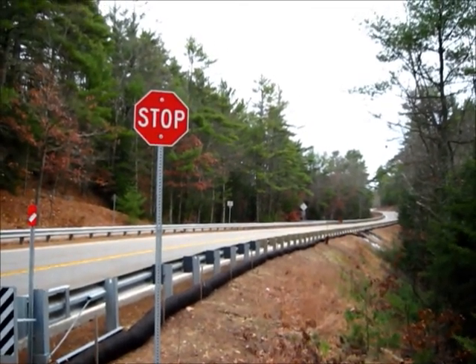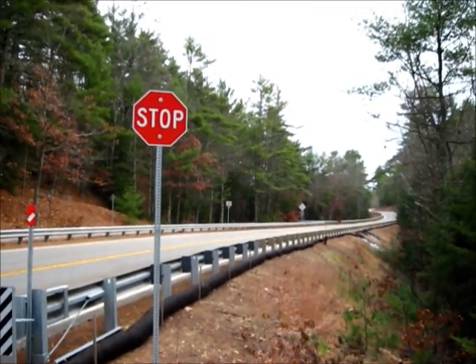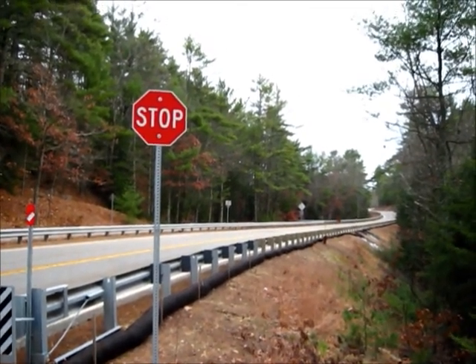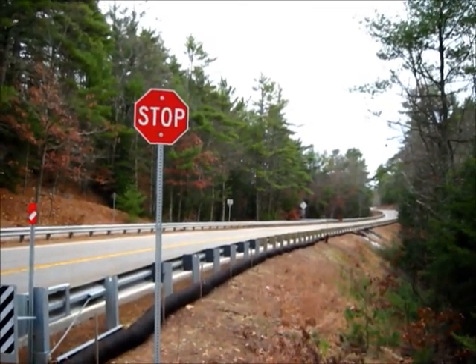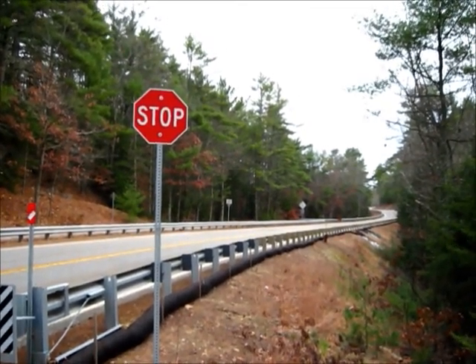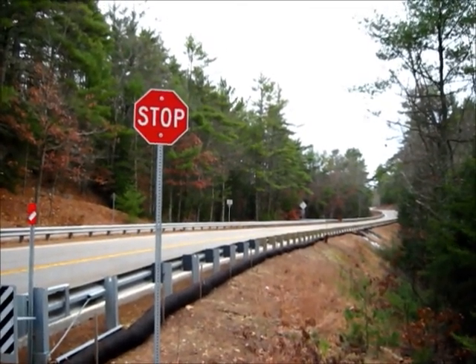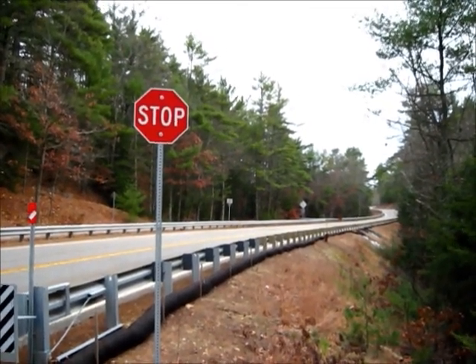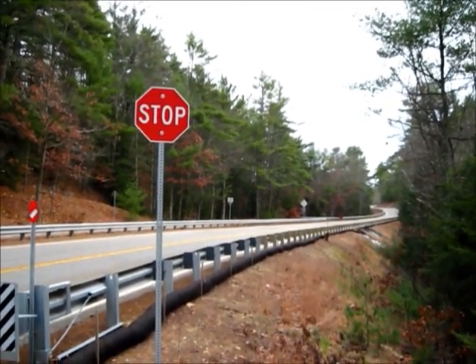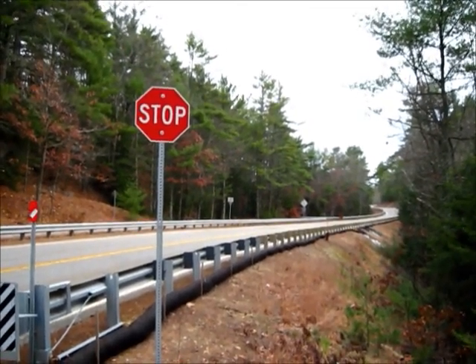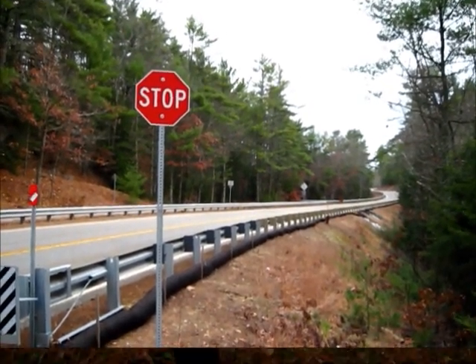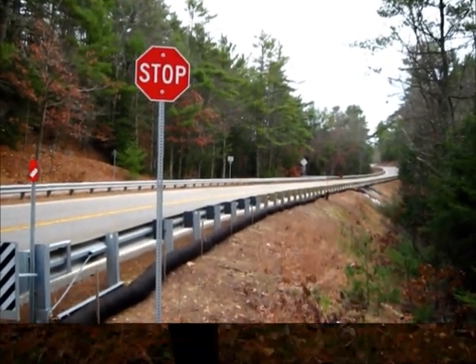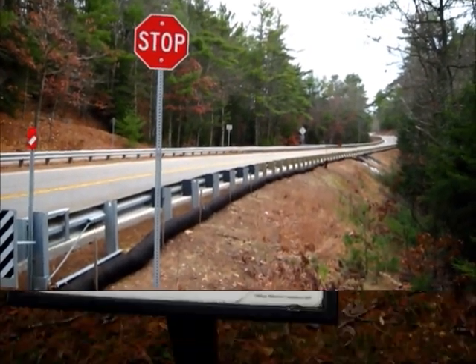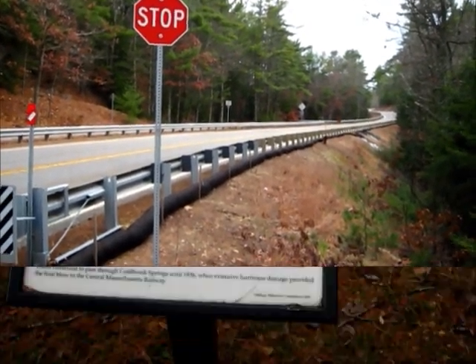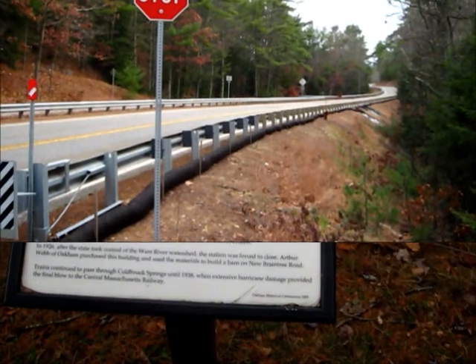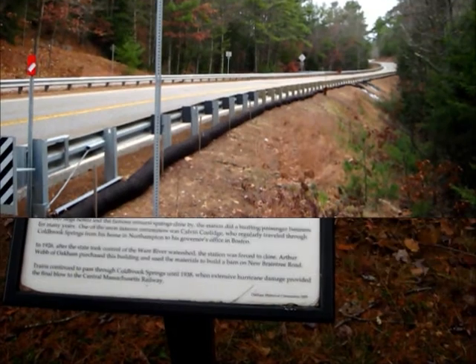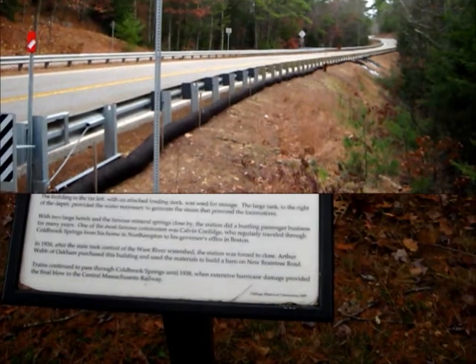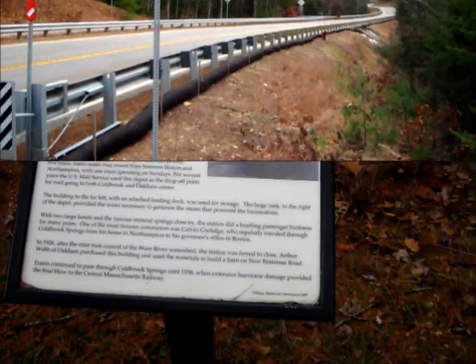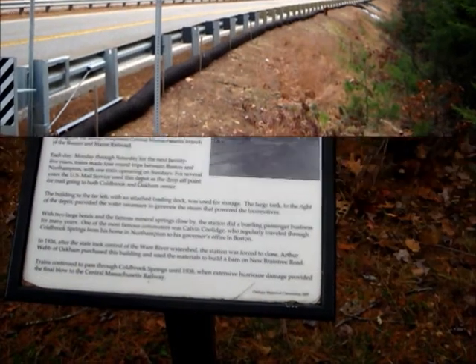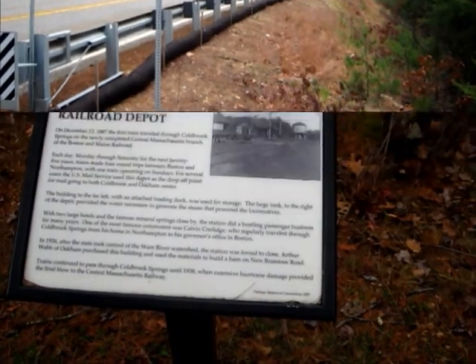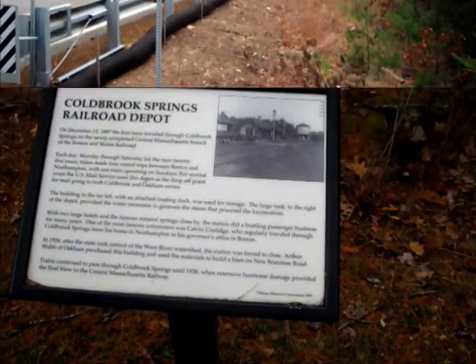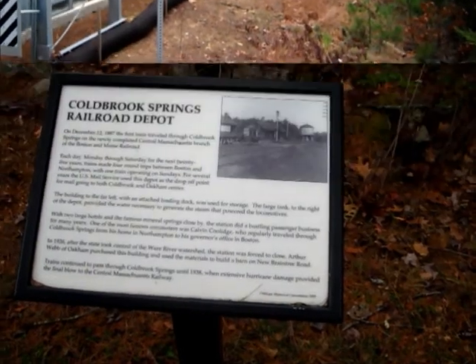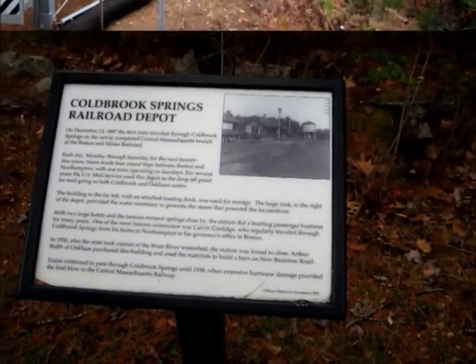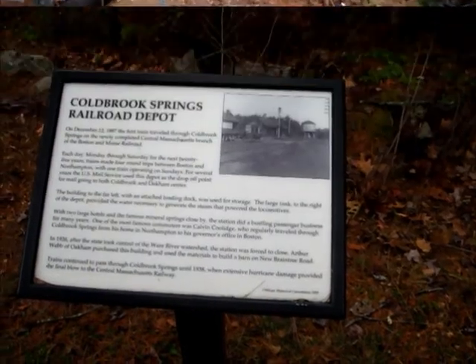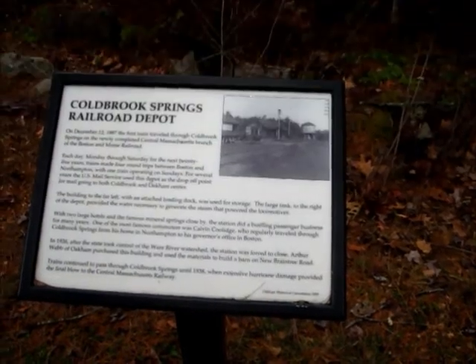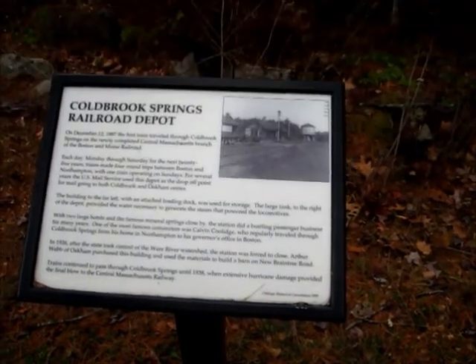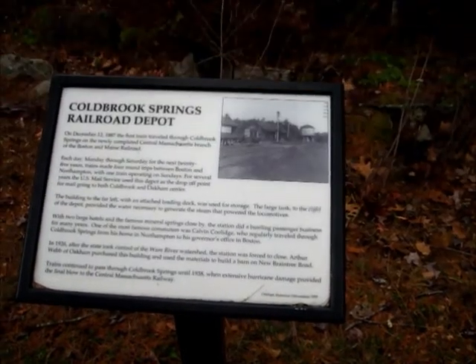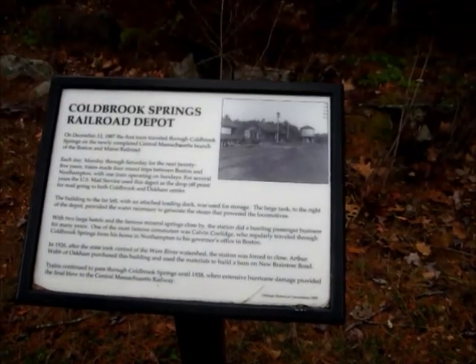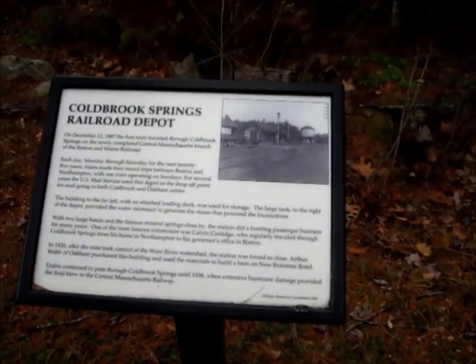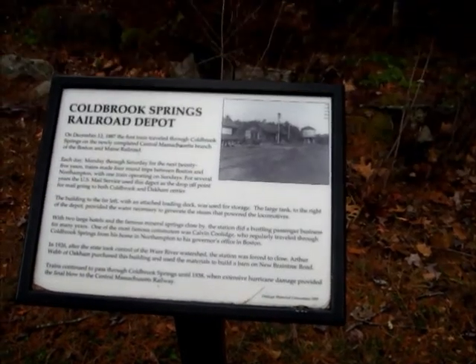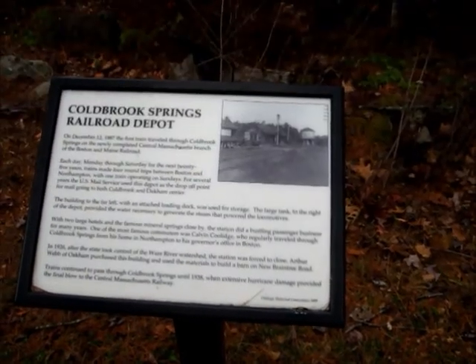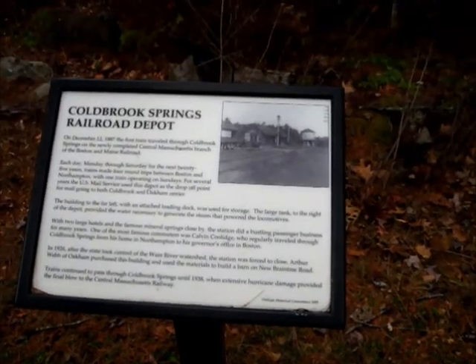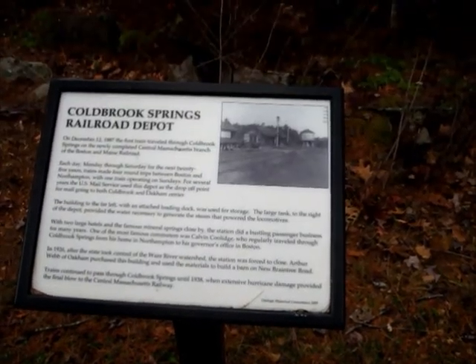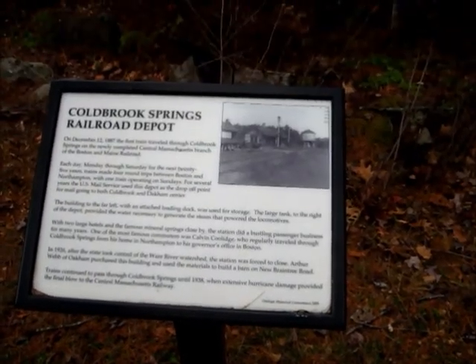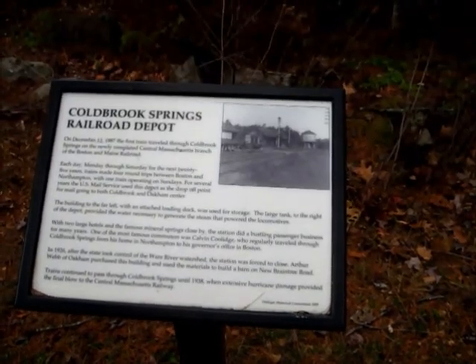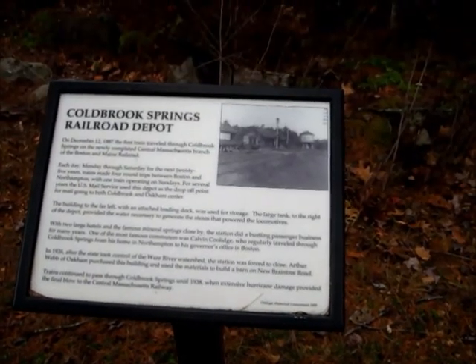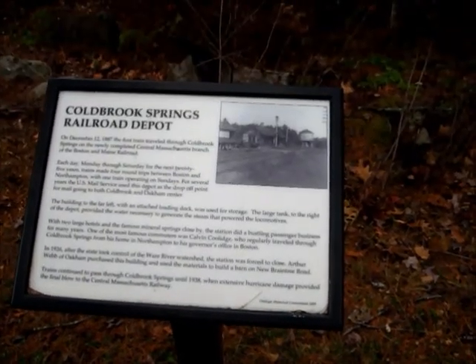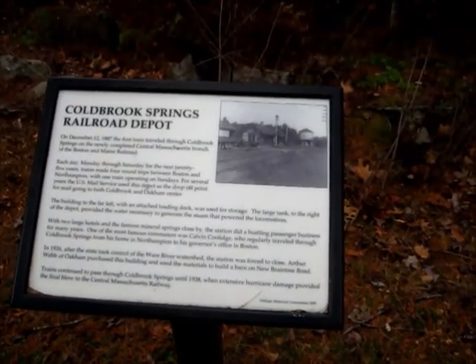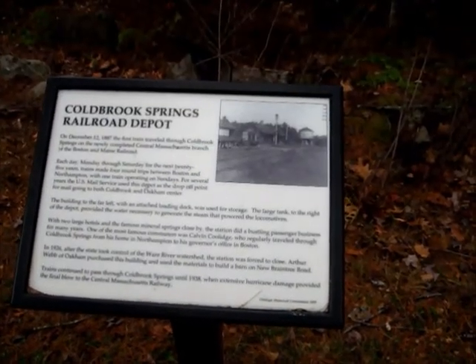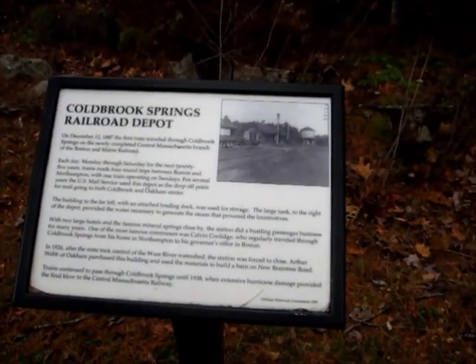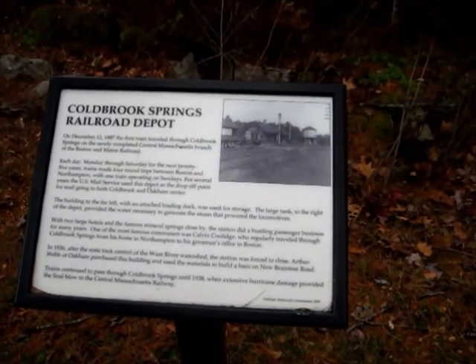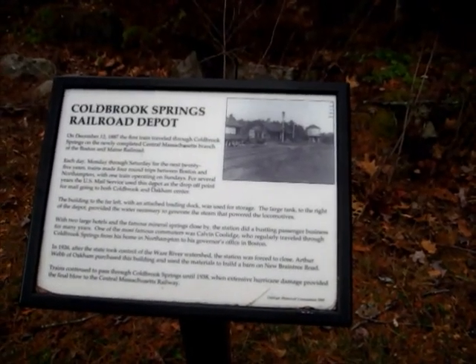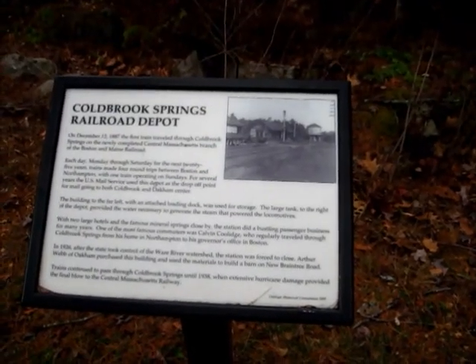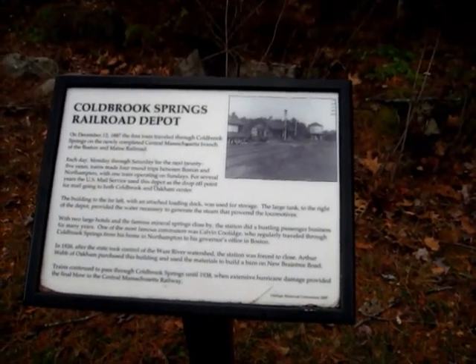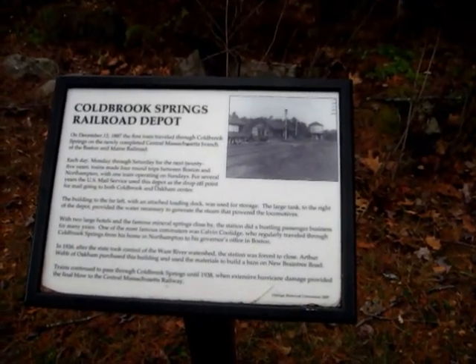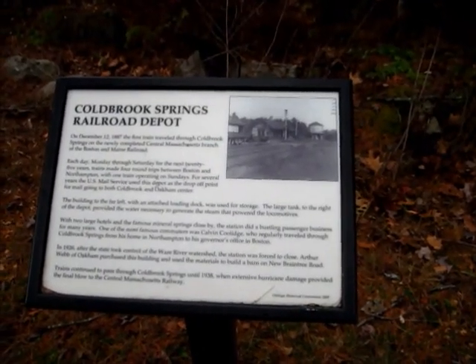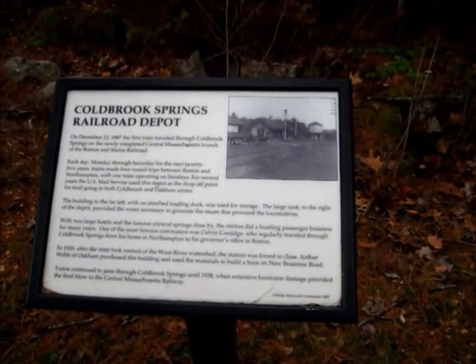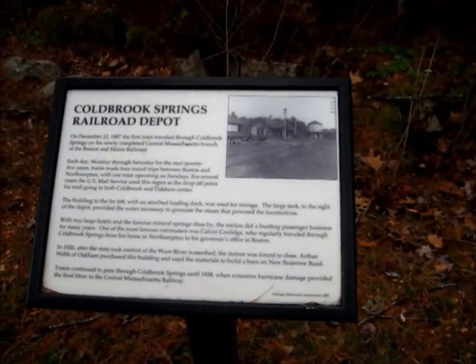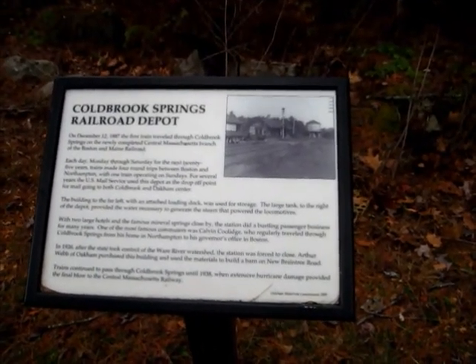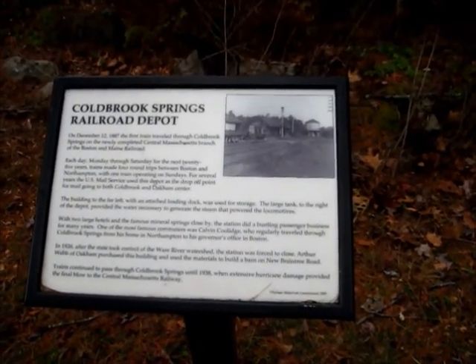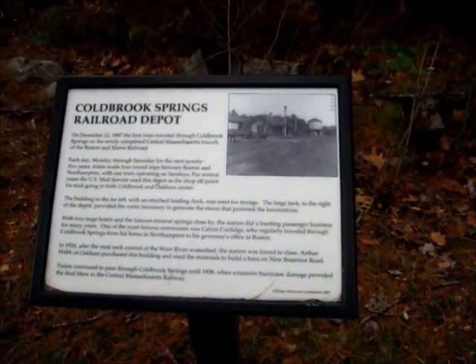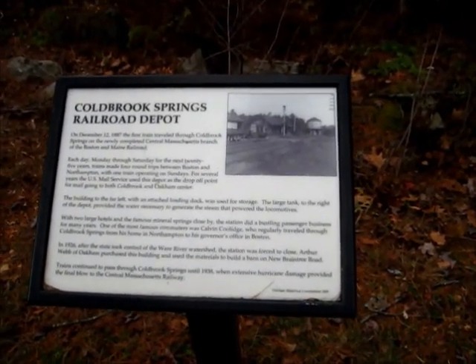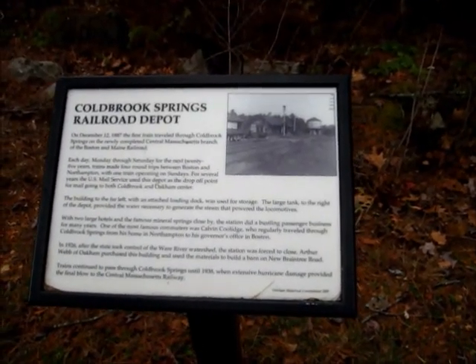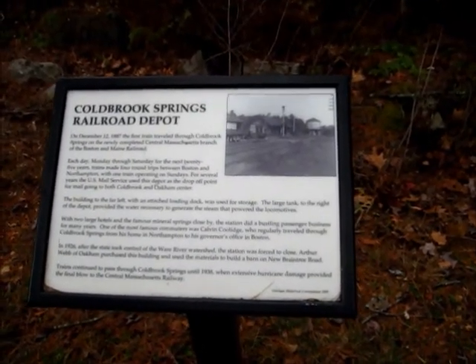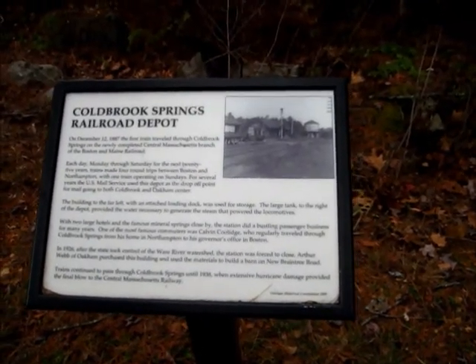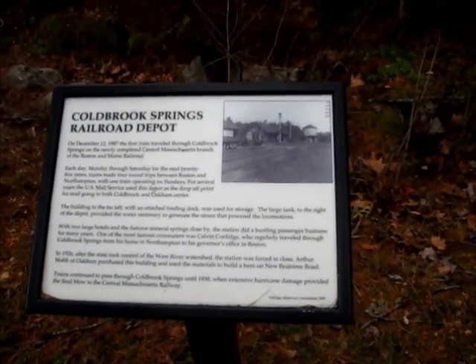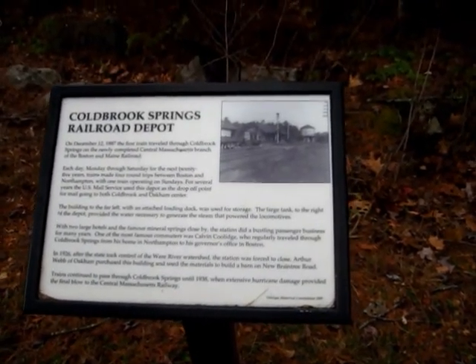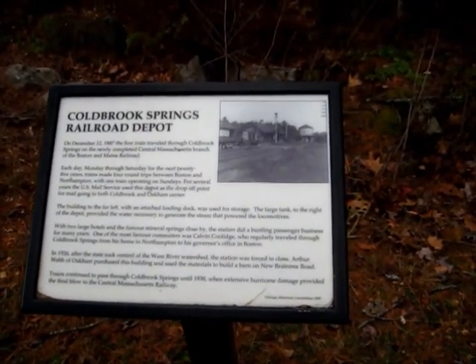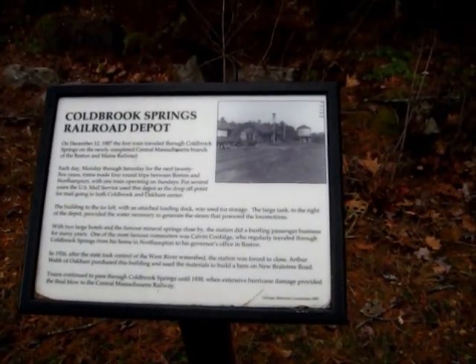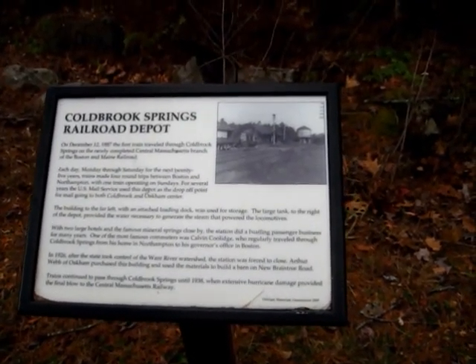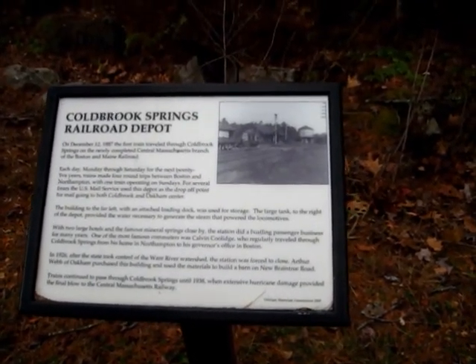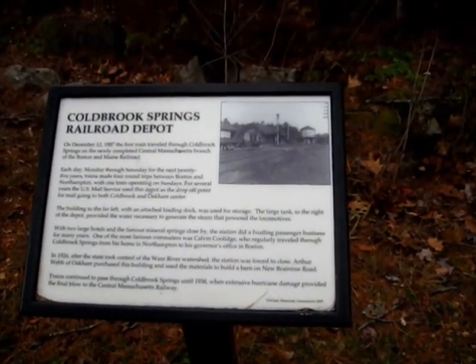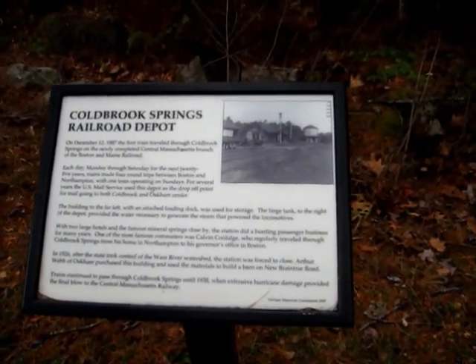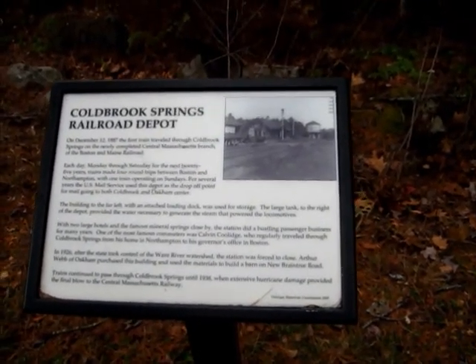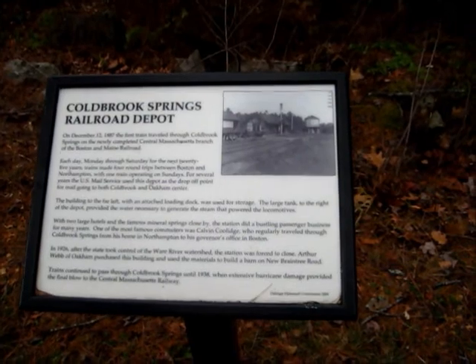Let's see what other little features they have here. We're here at Colbrook Springs, and now John's going to read this historical plaque to you.